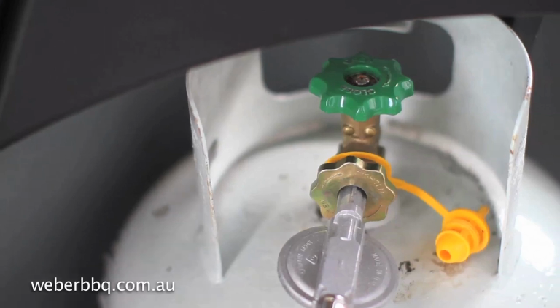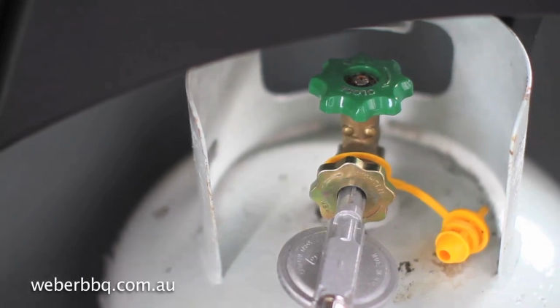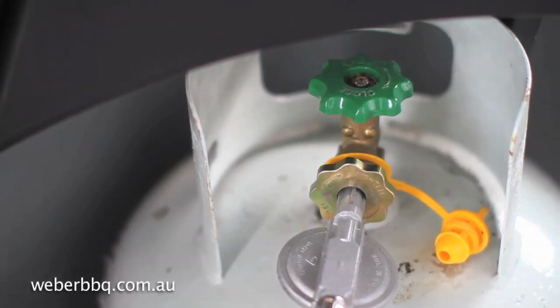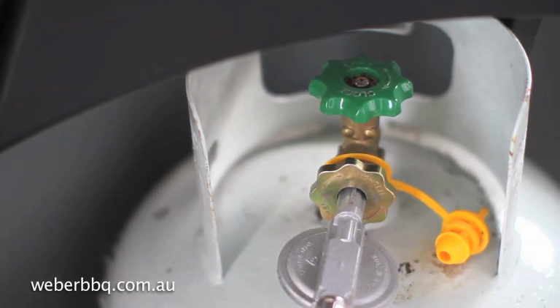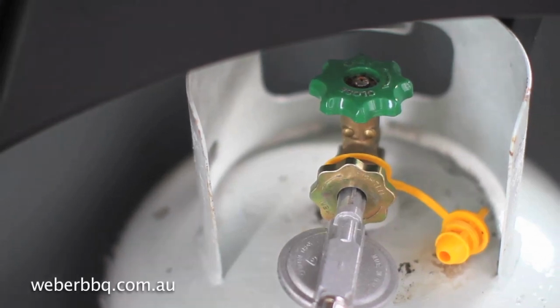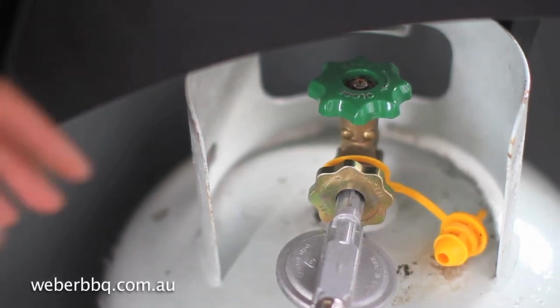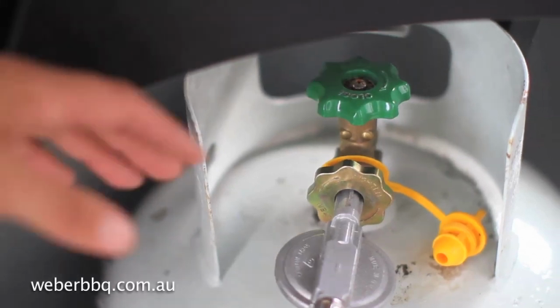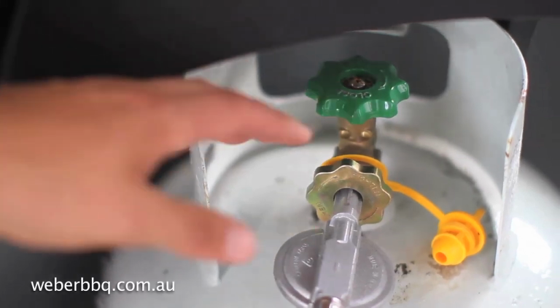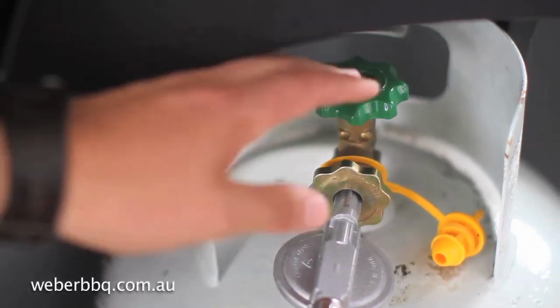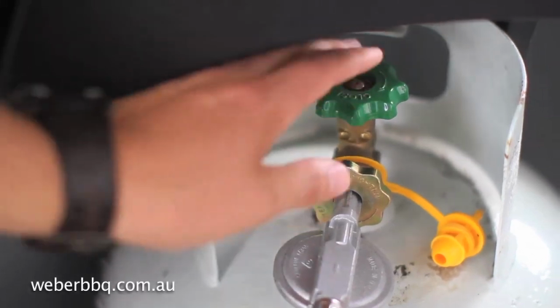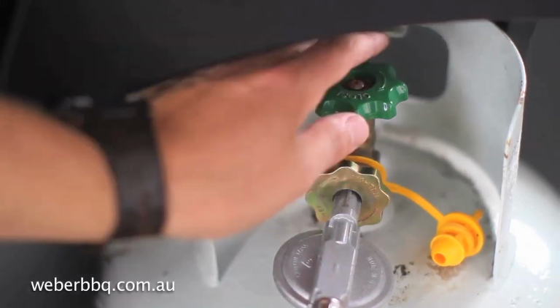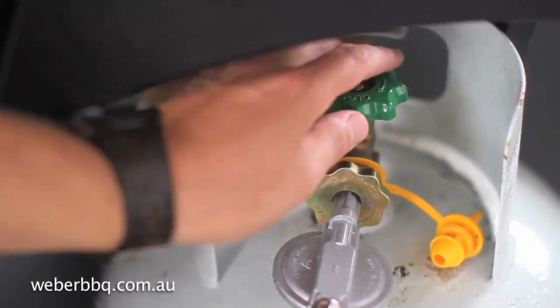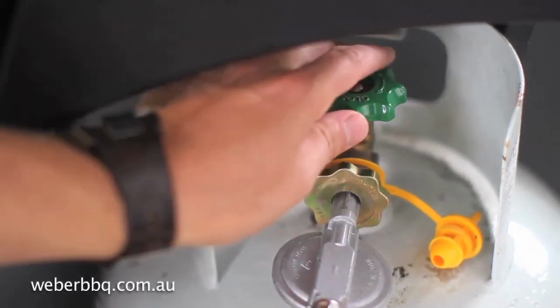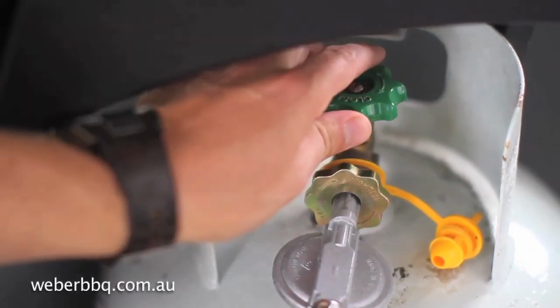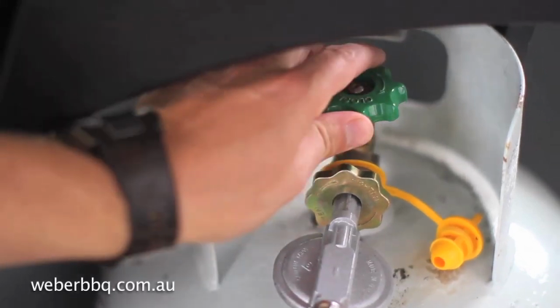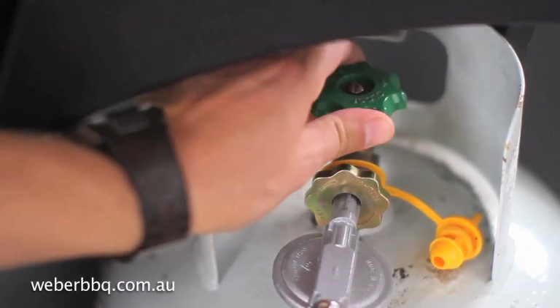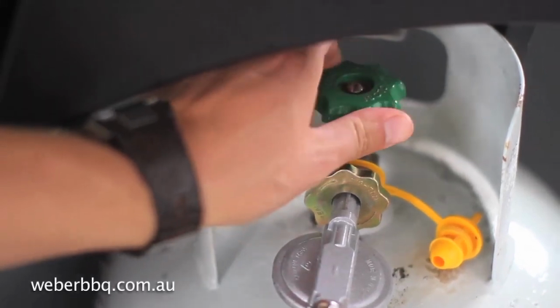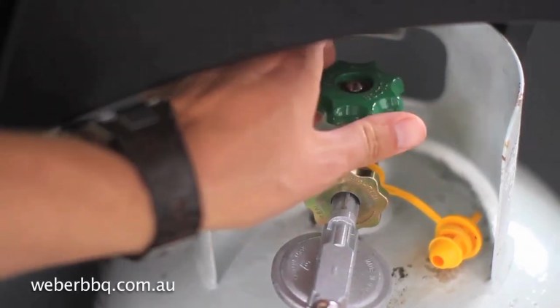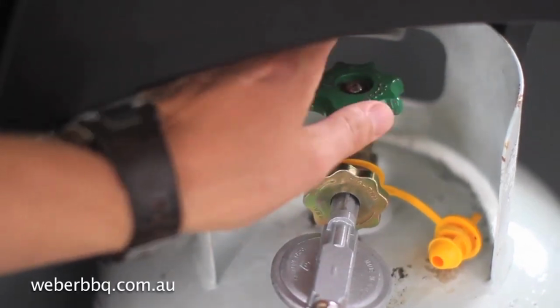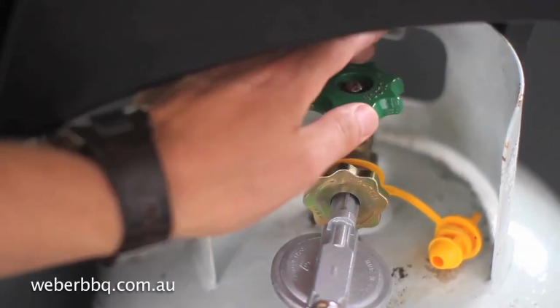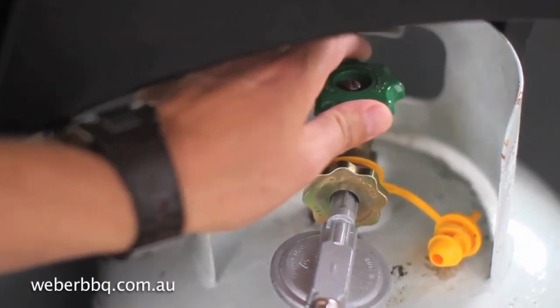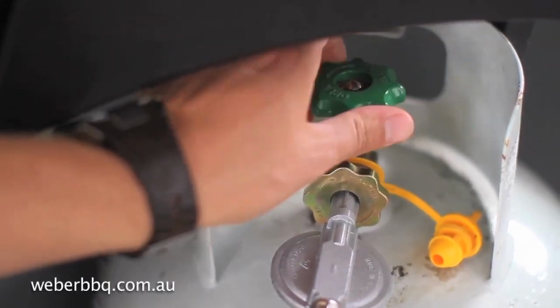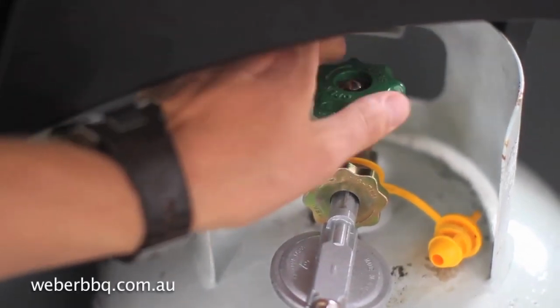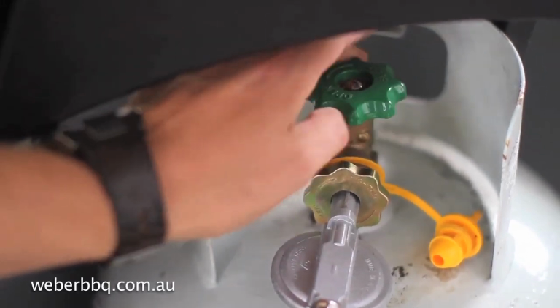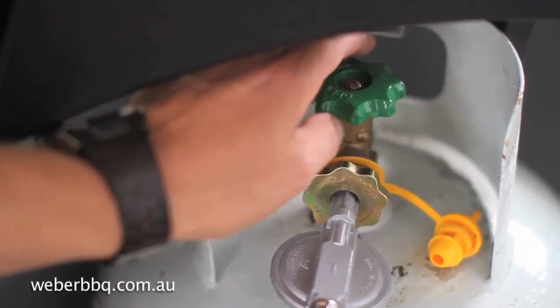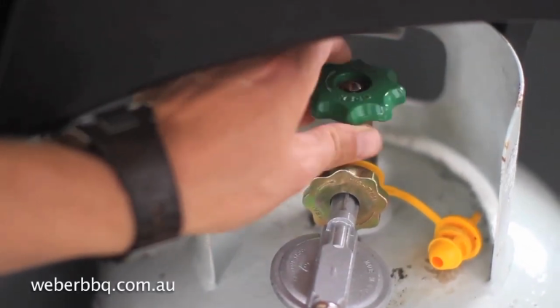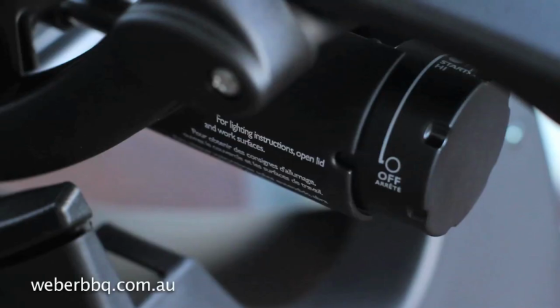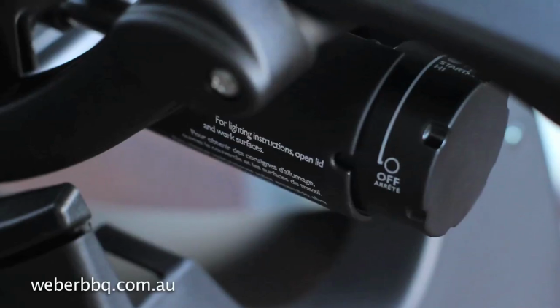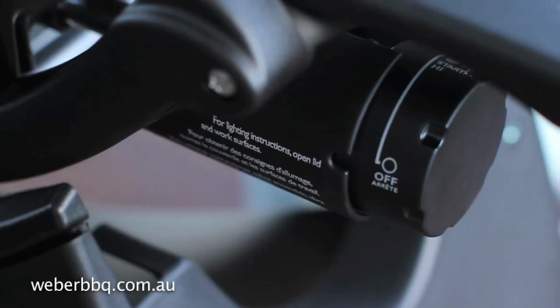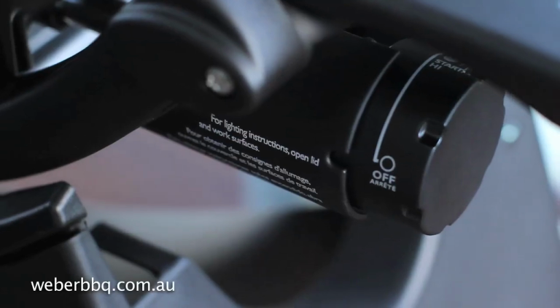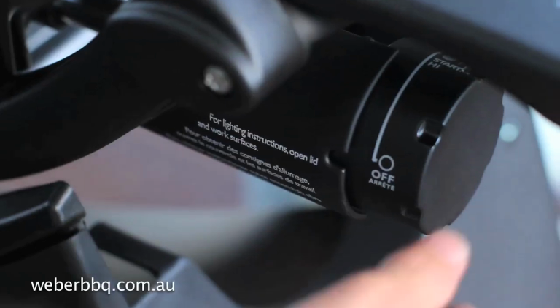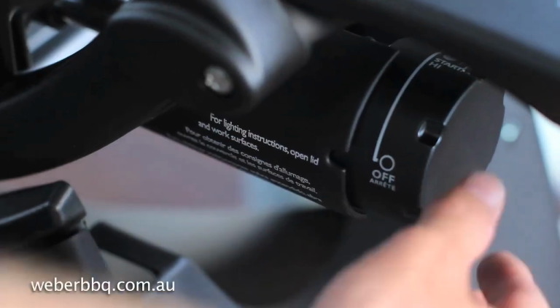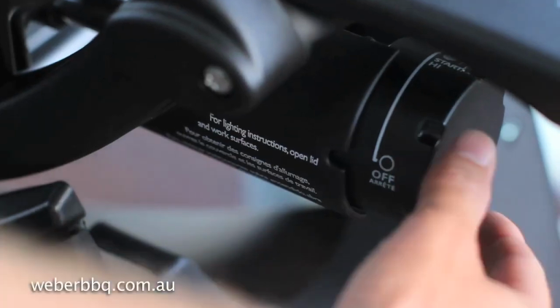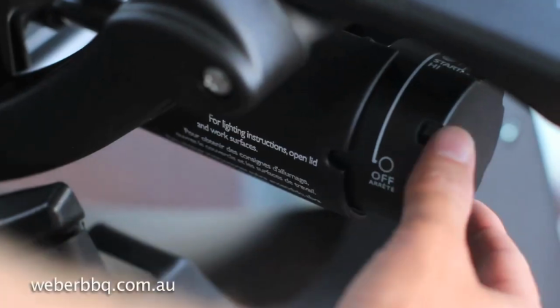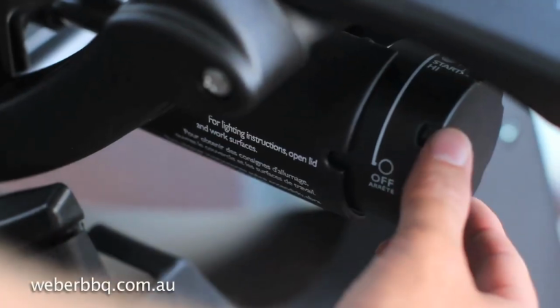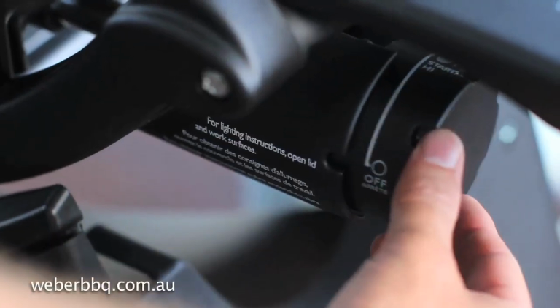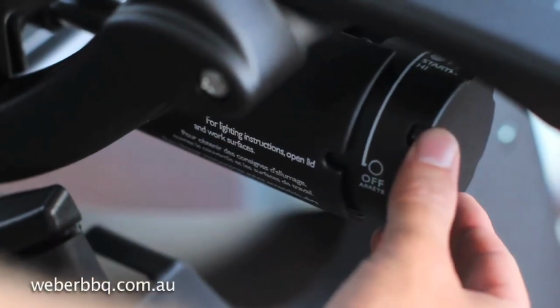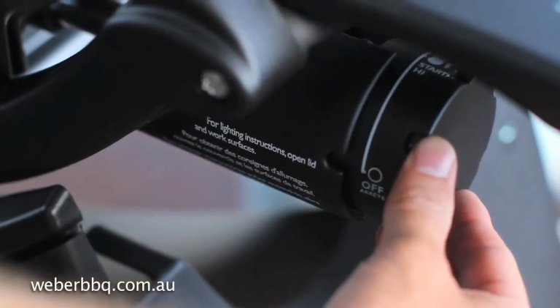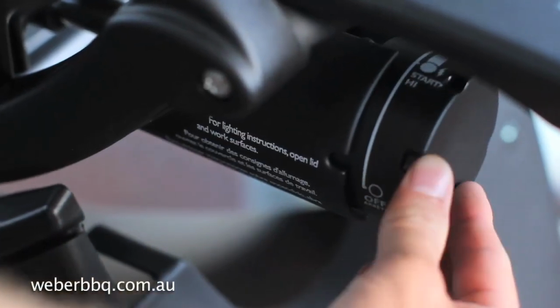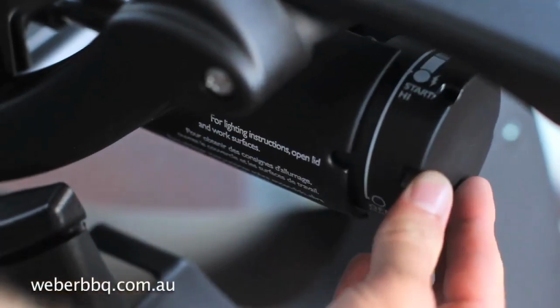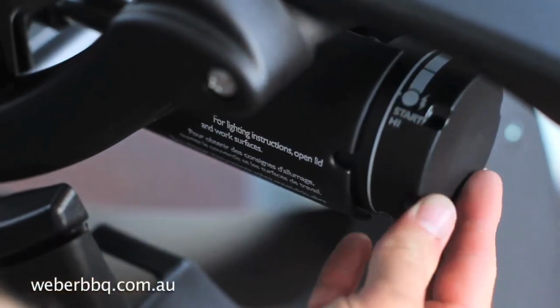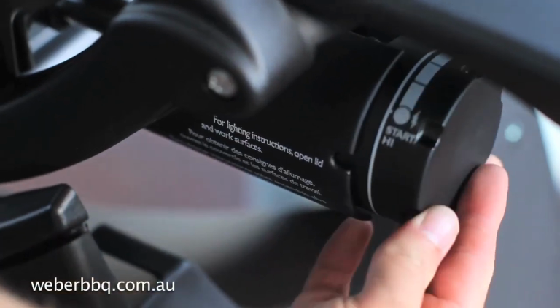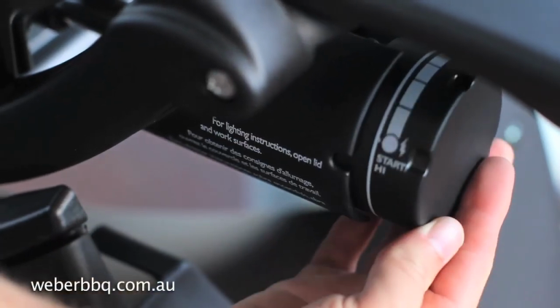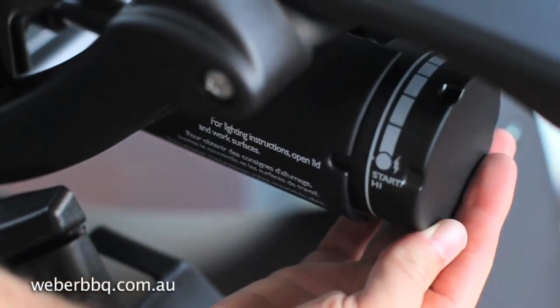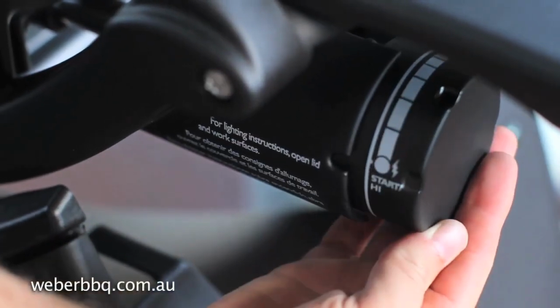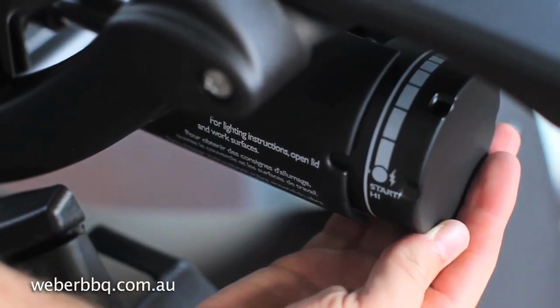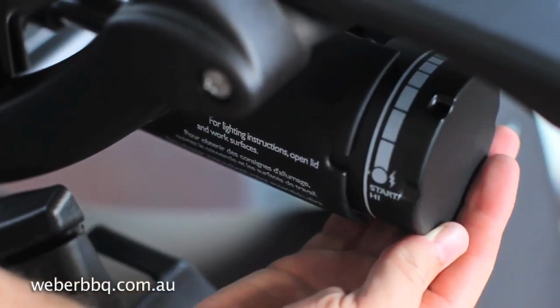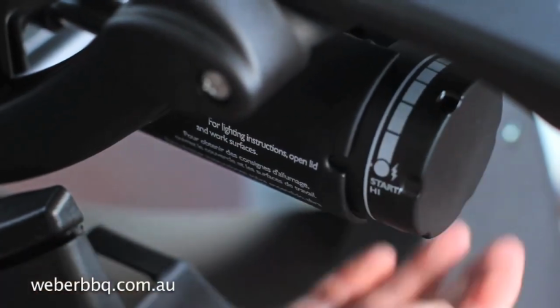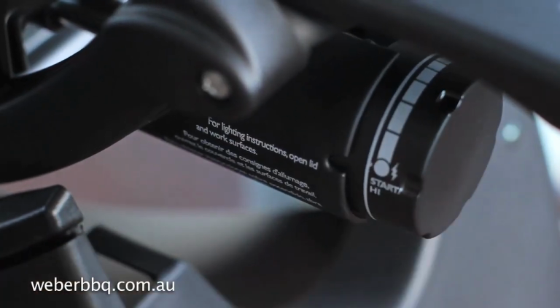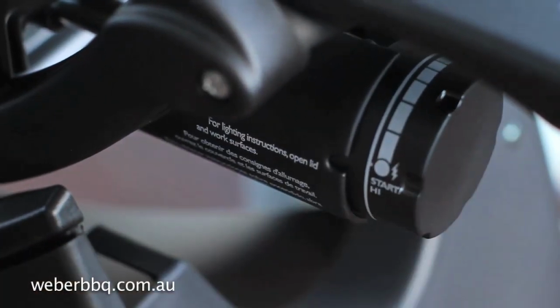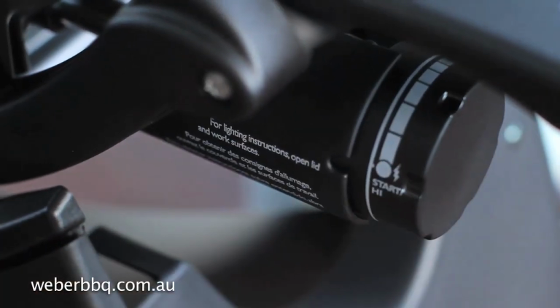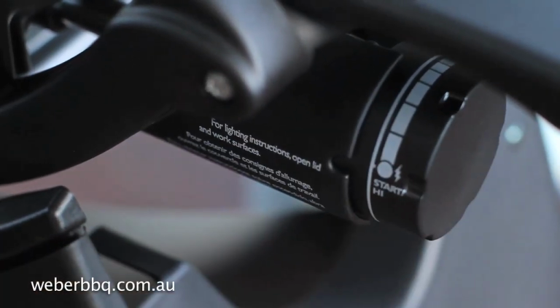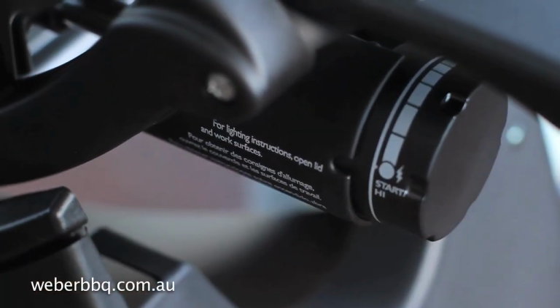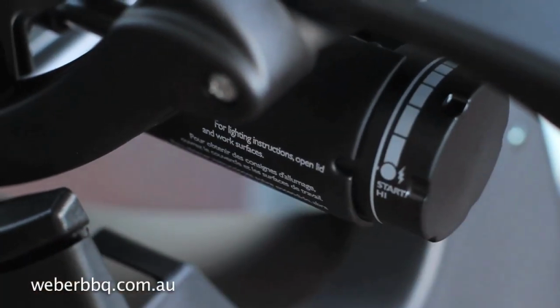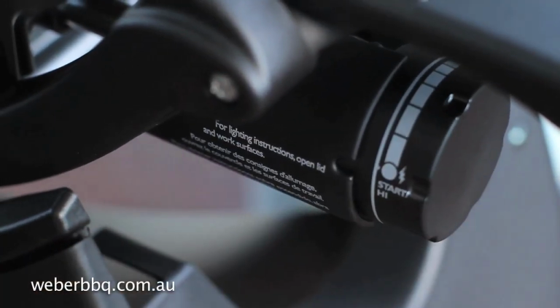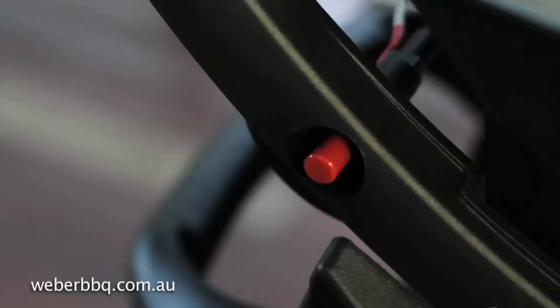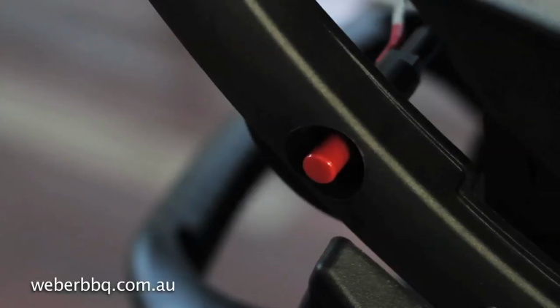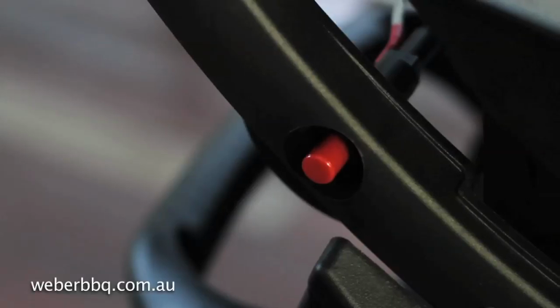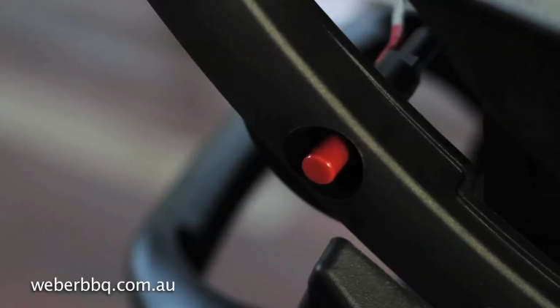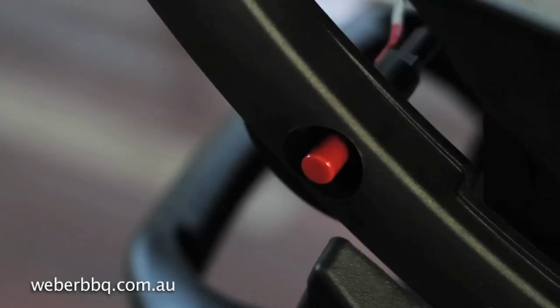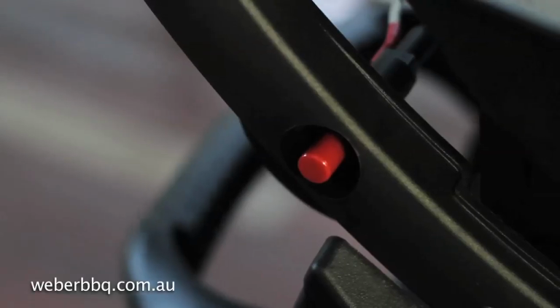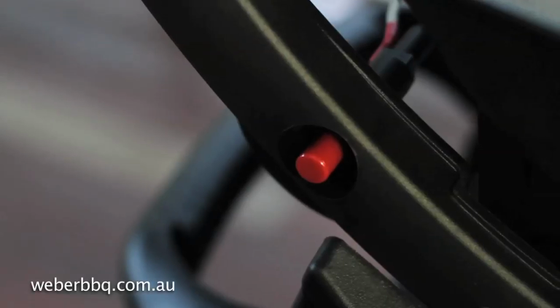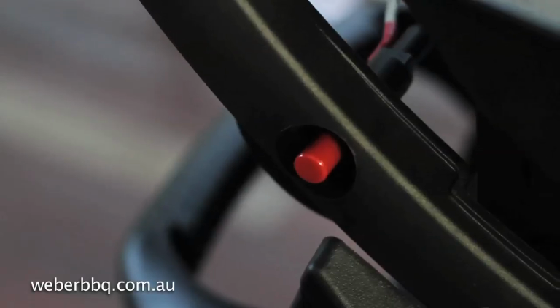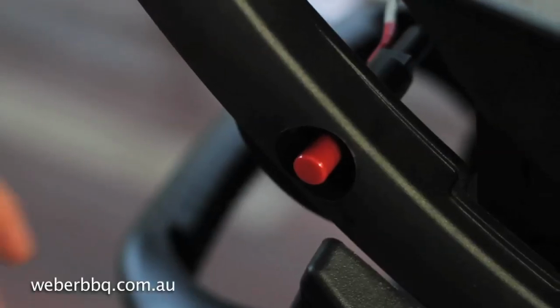Turn the gas bottle on and now turn the control knob to the start high position and push the igniter button.